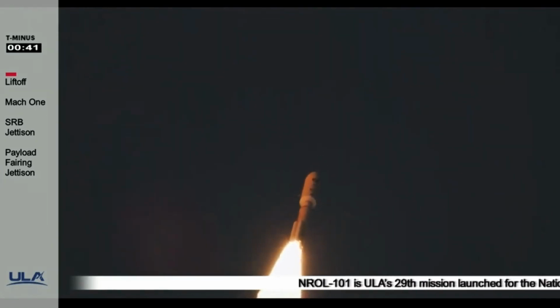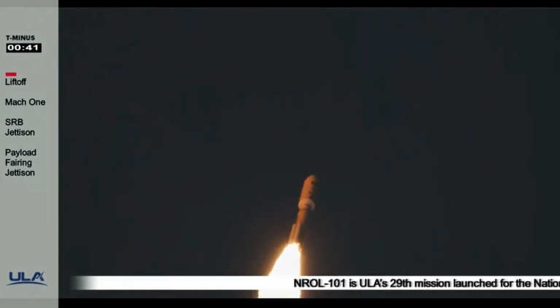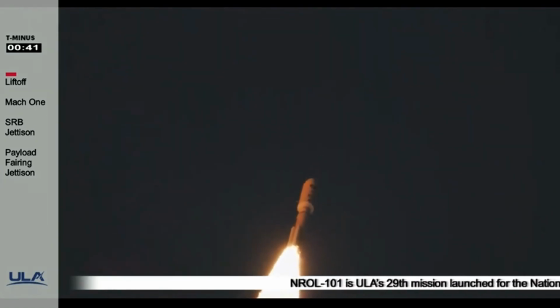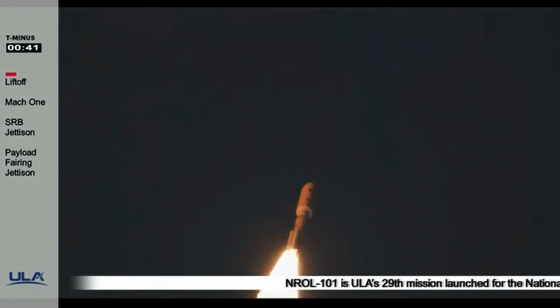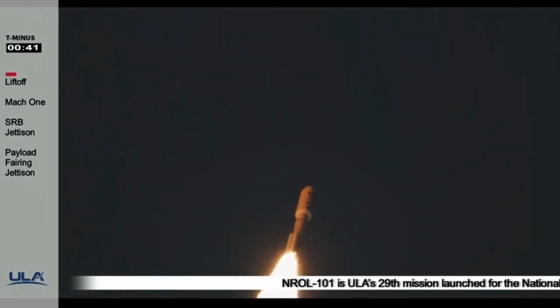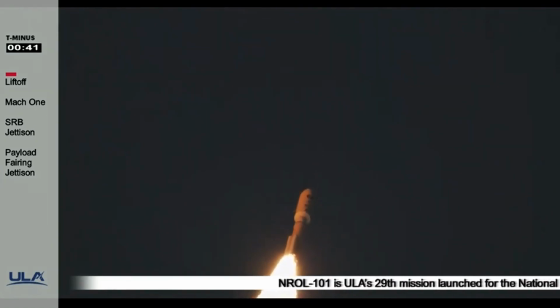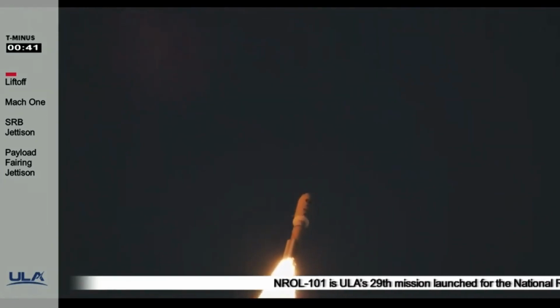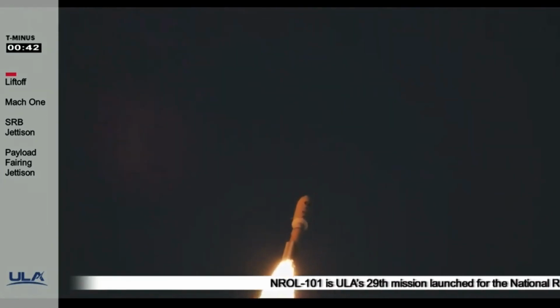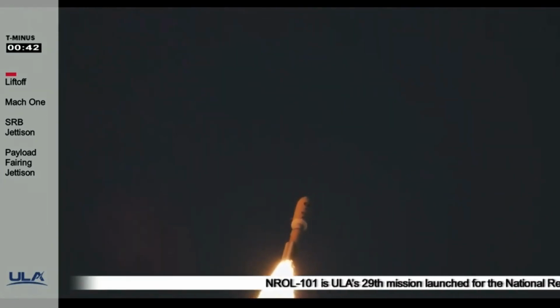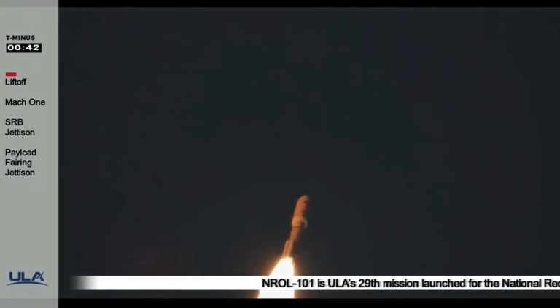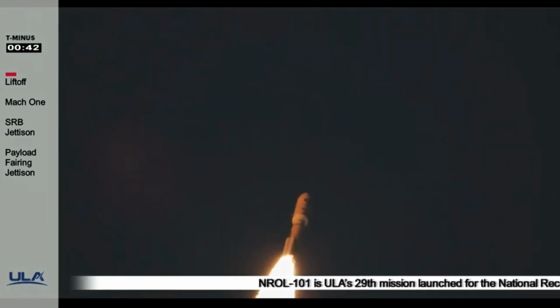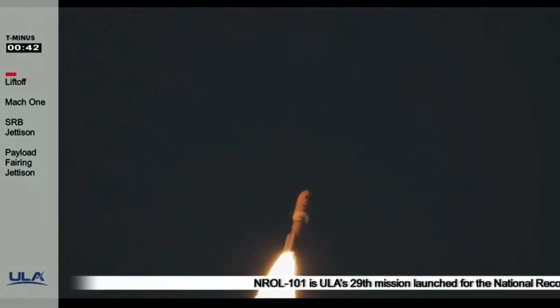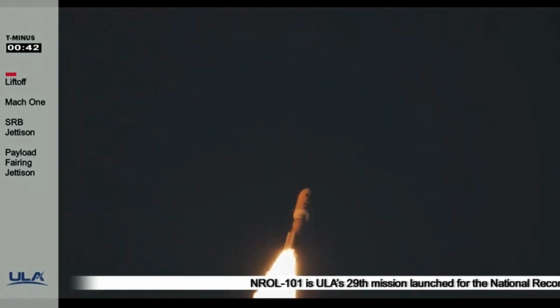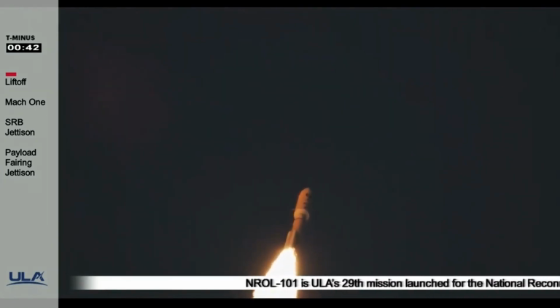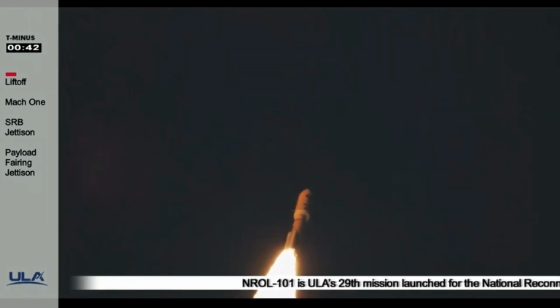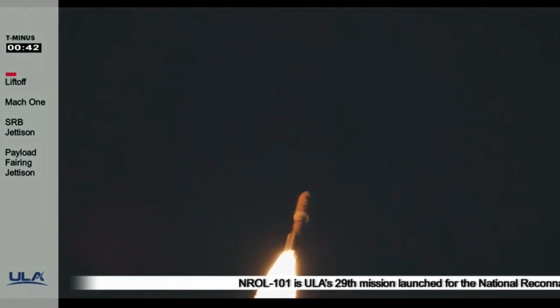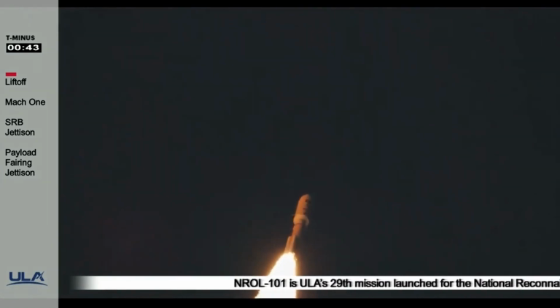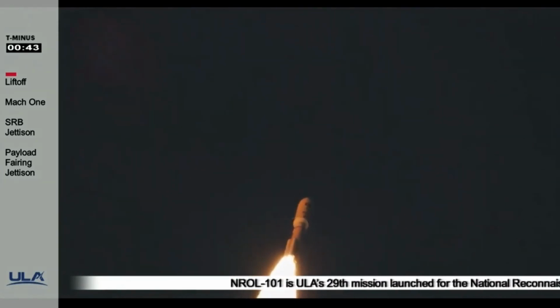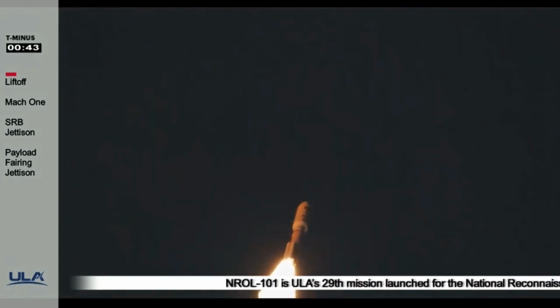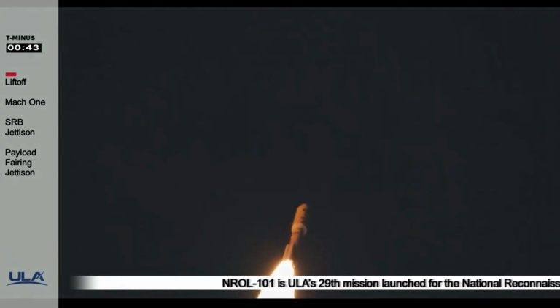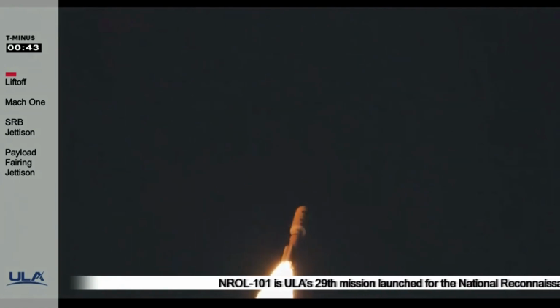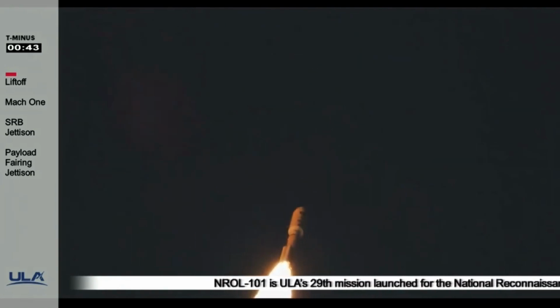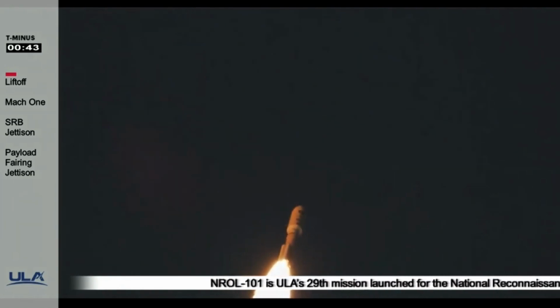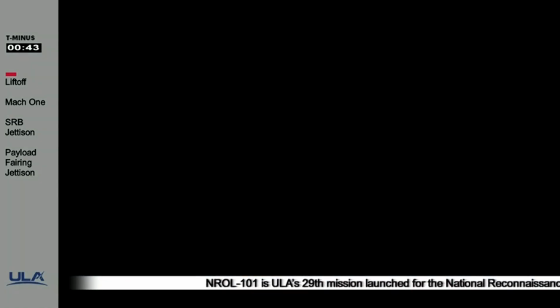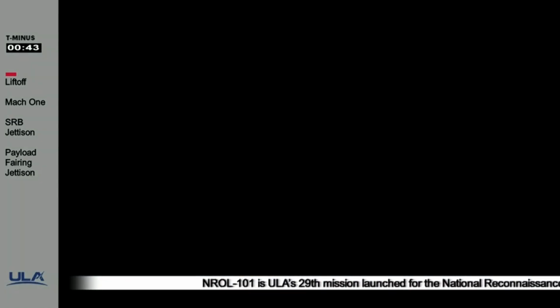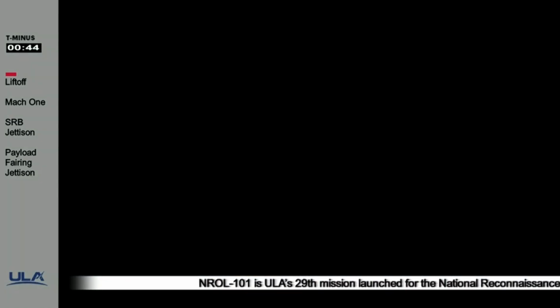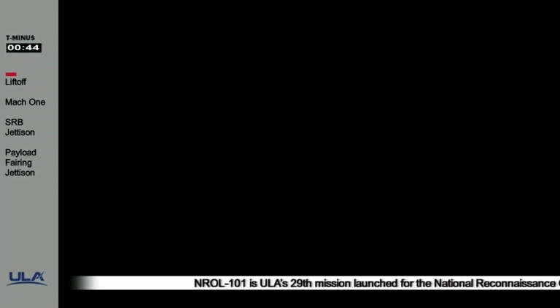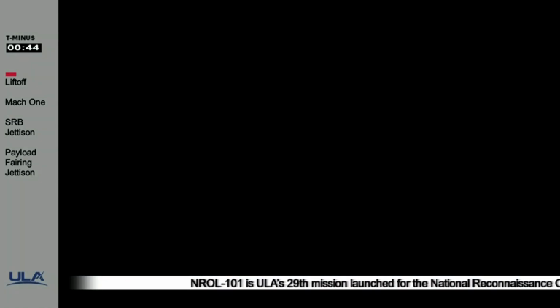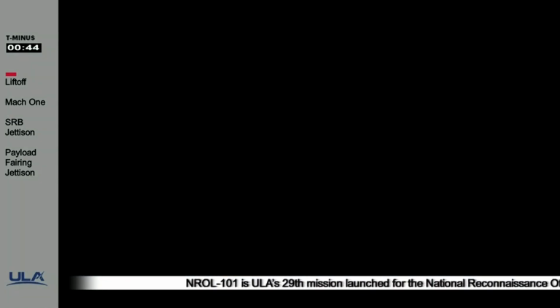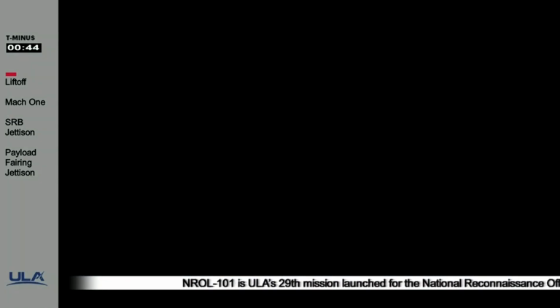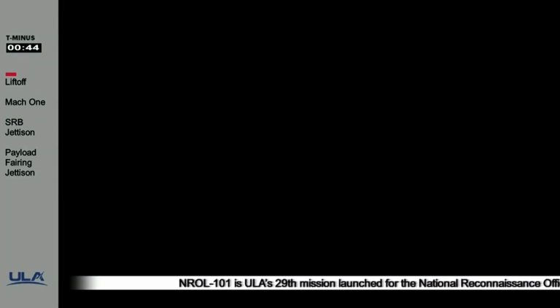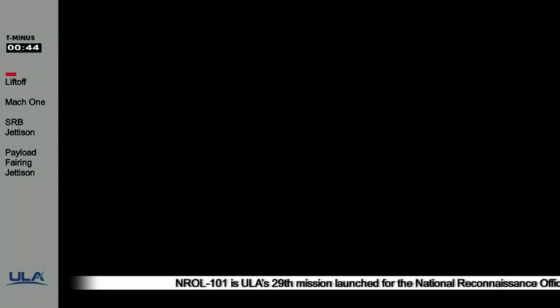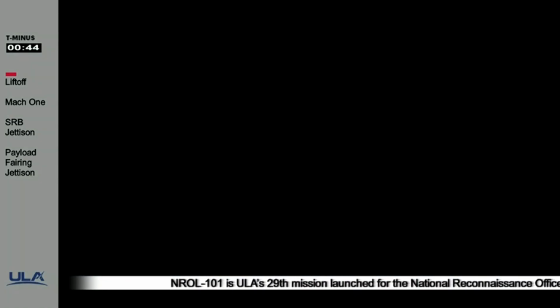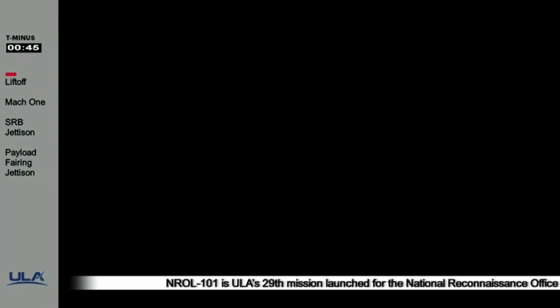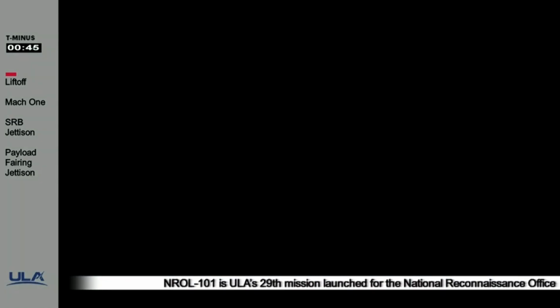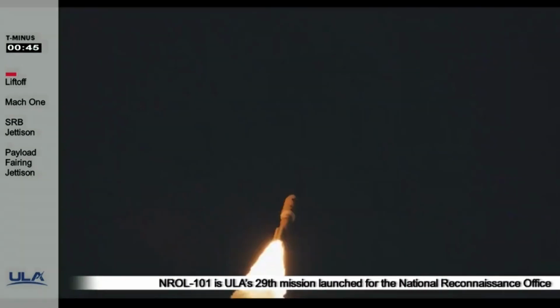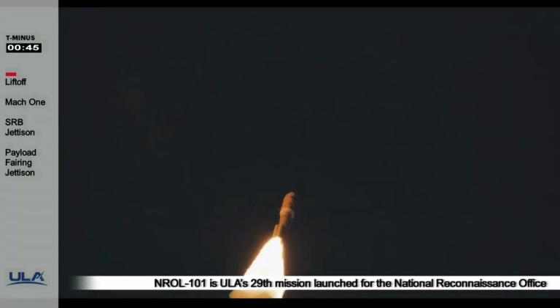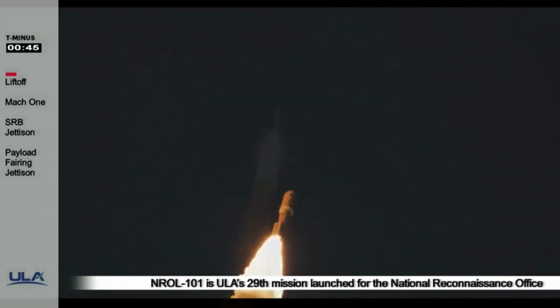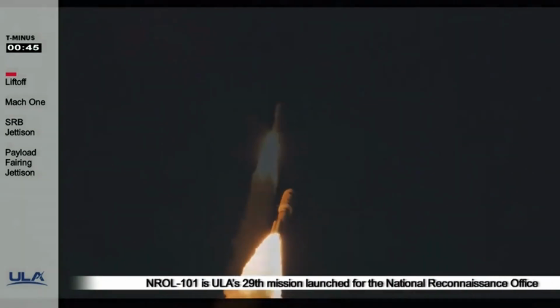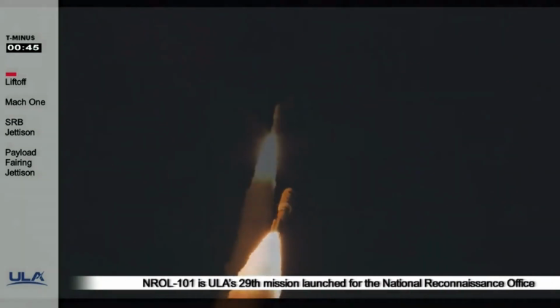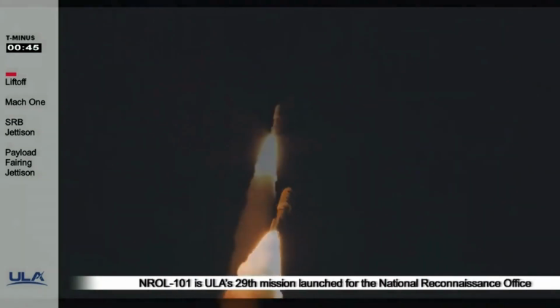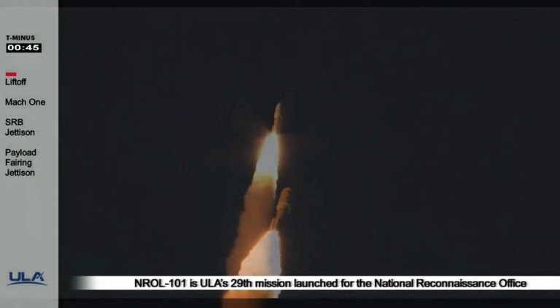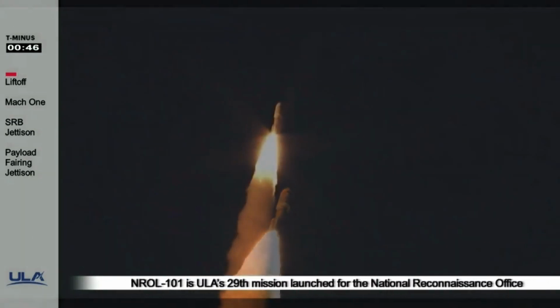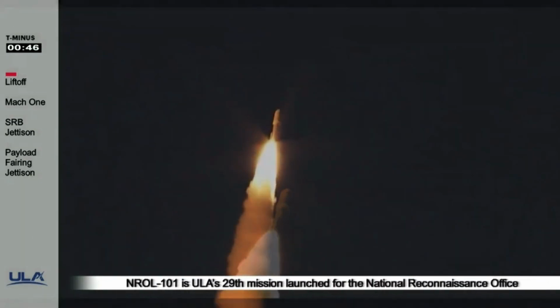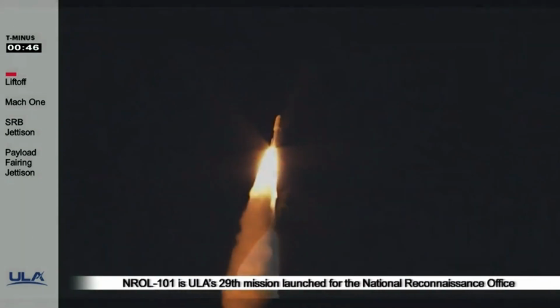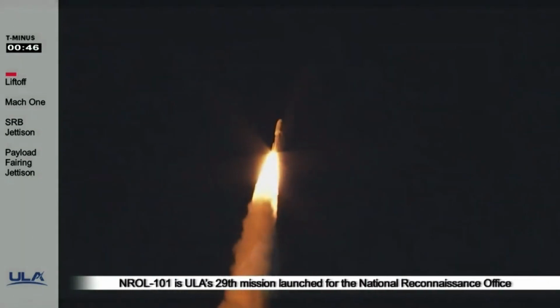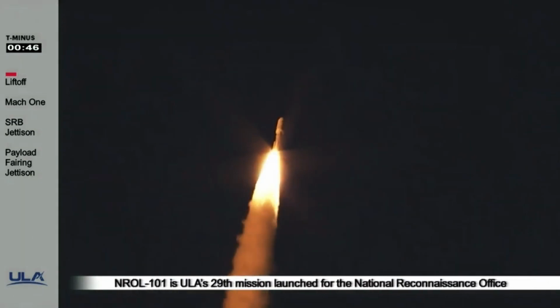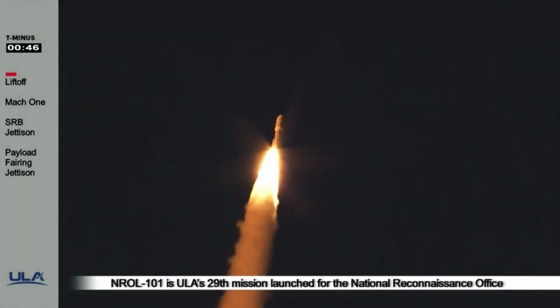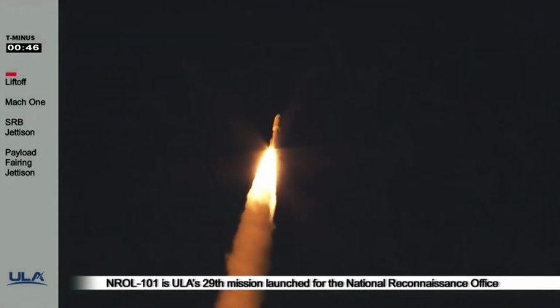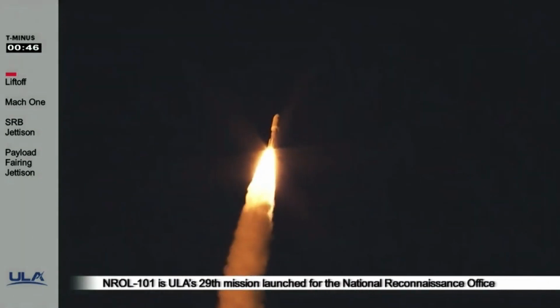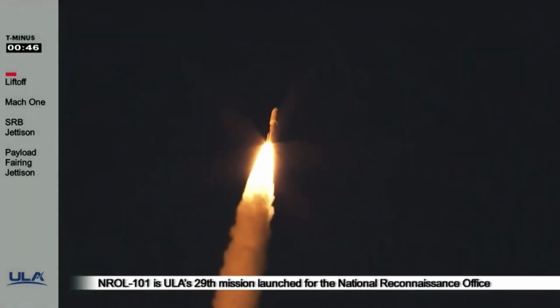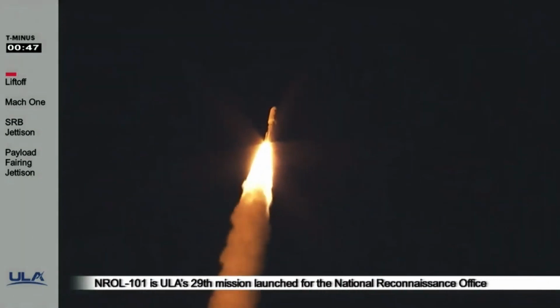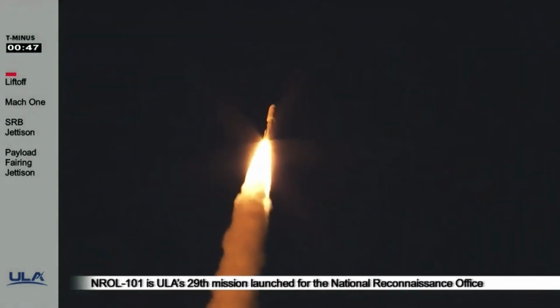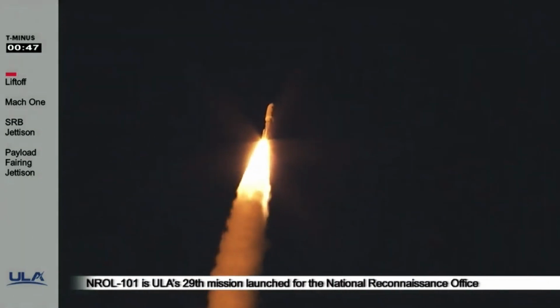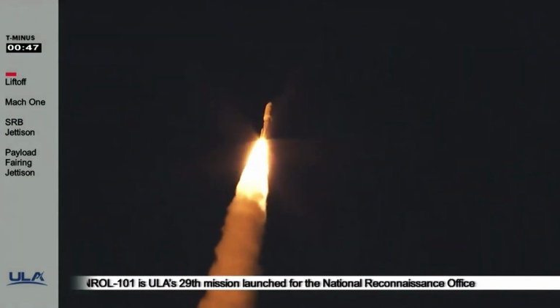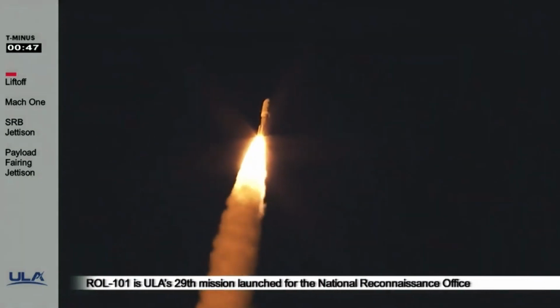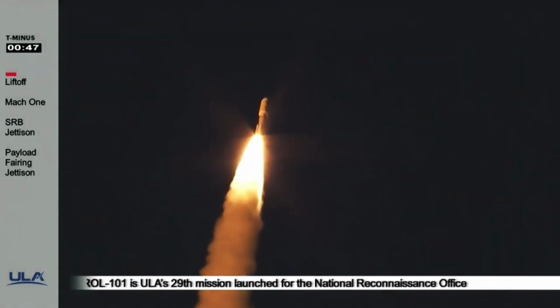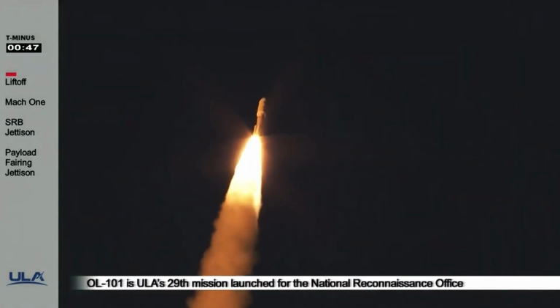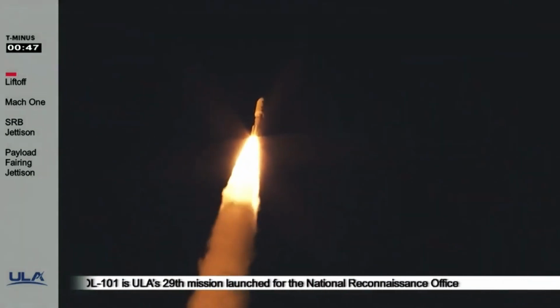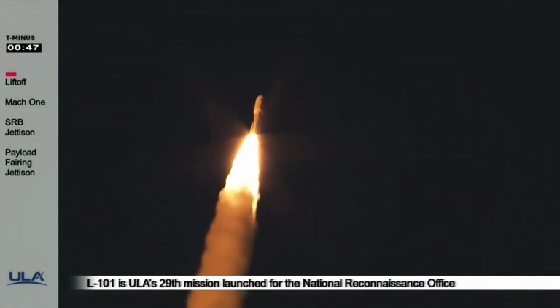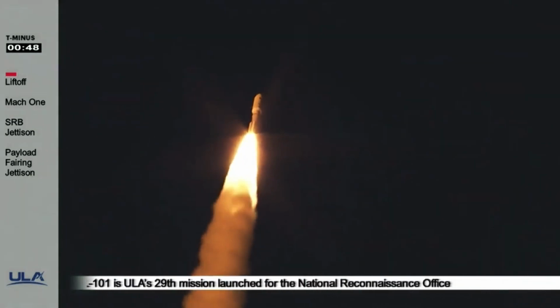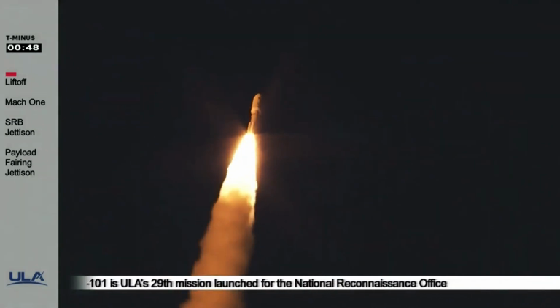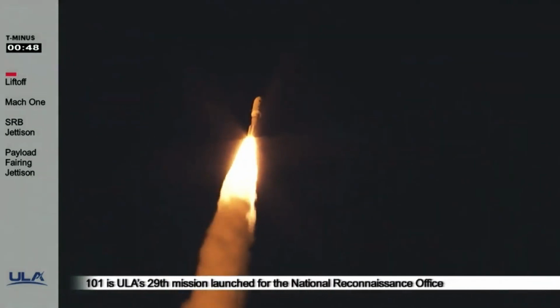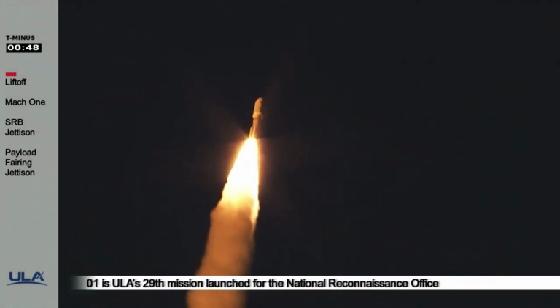Party 180 has throttled down slightly as expected, engine response looks good. Party 180 past Mach 1.